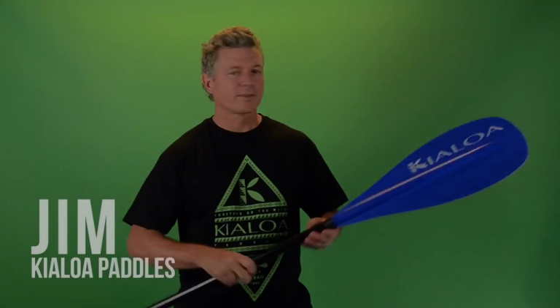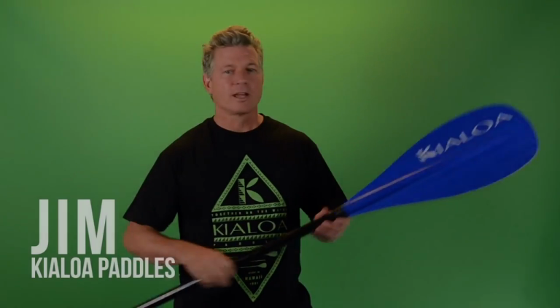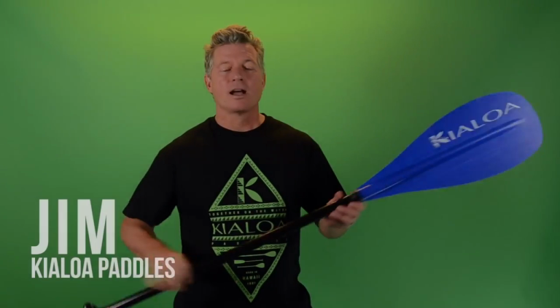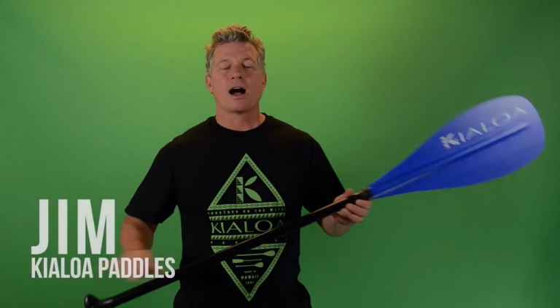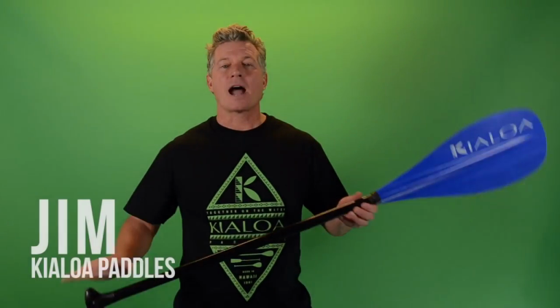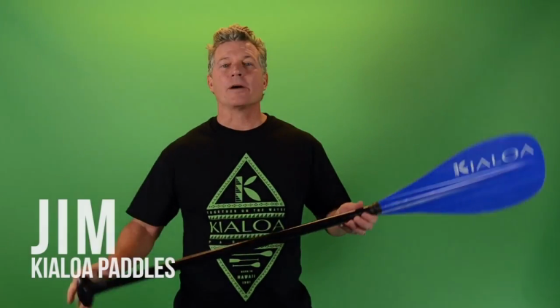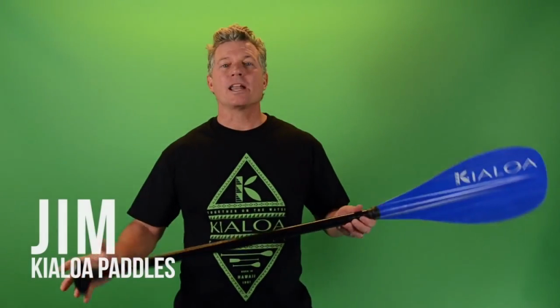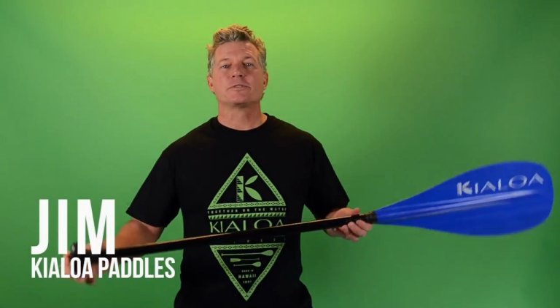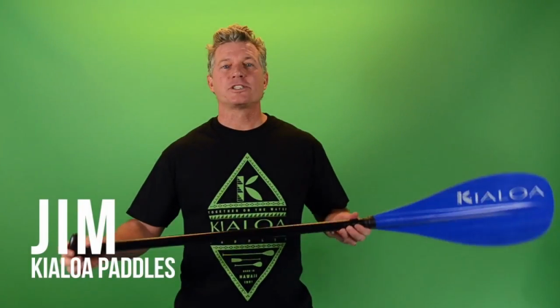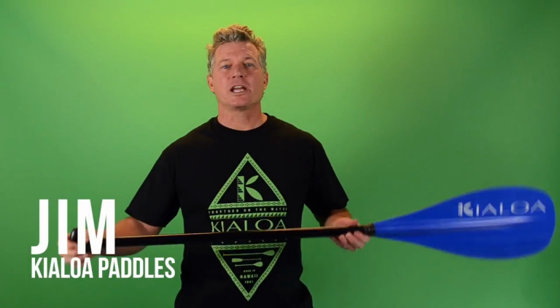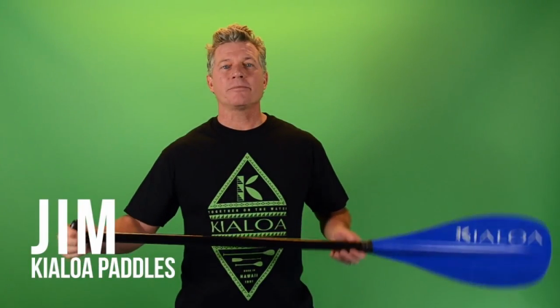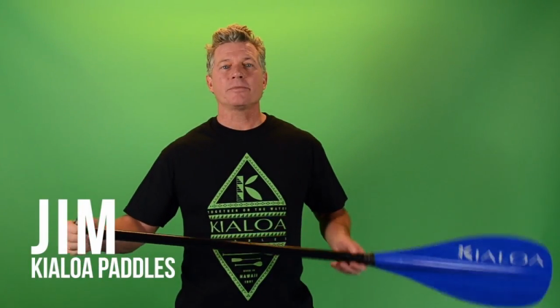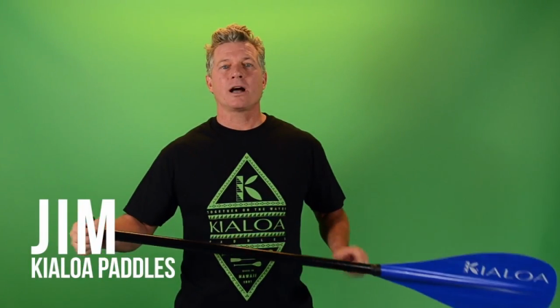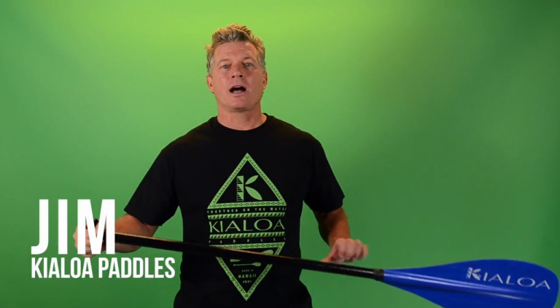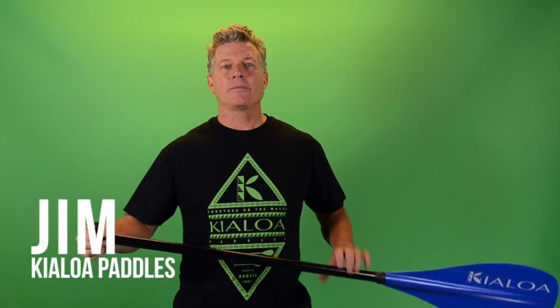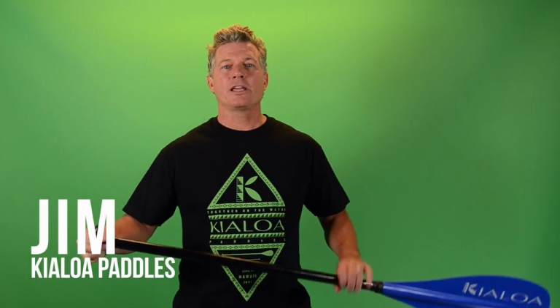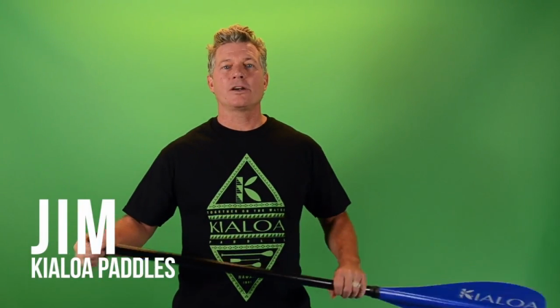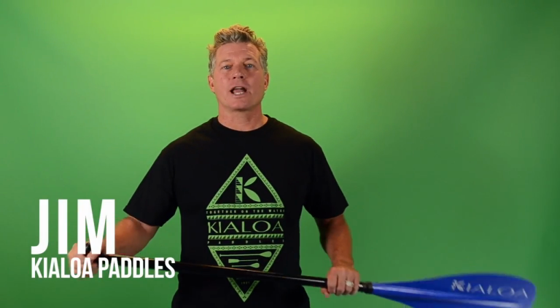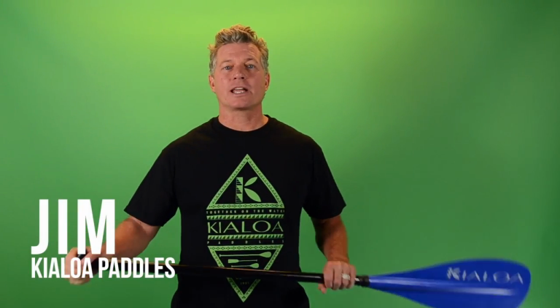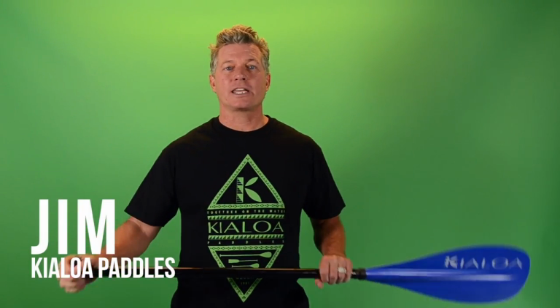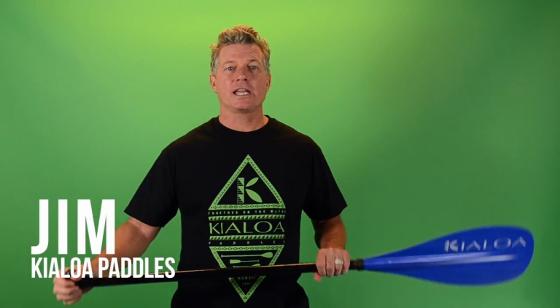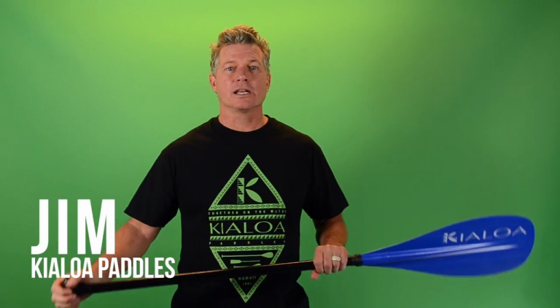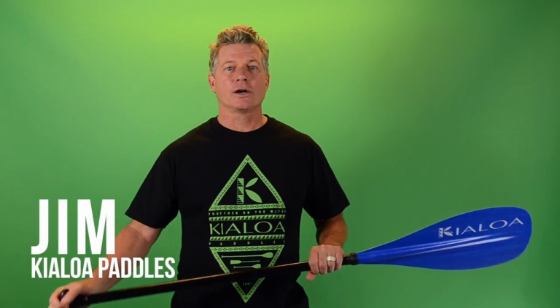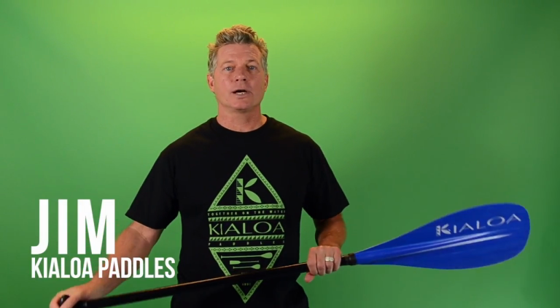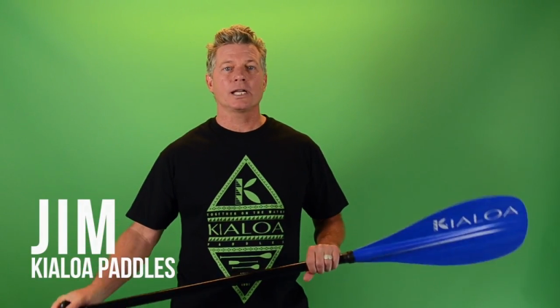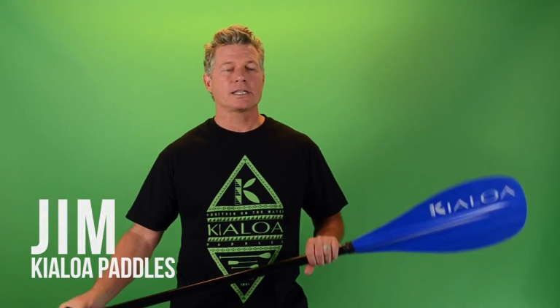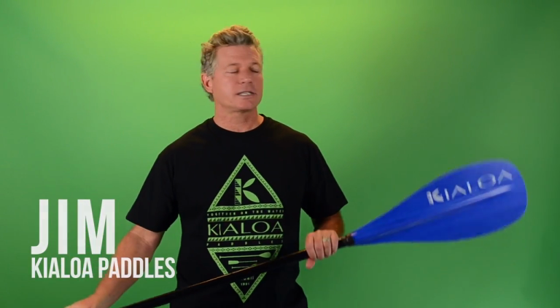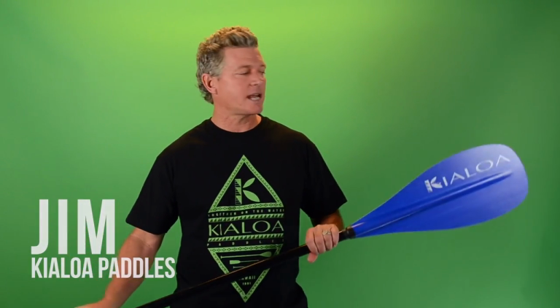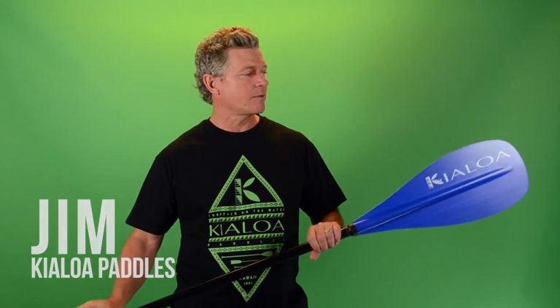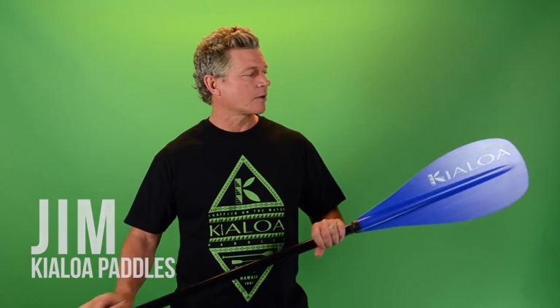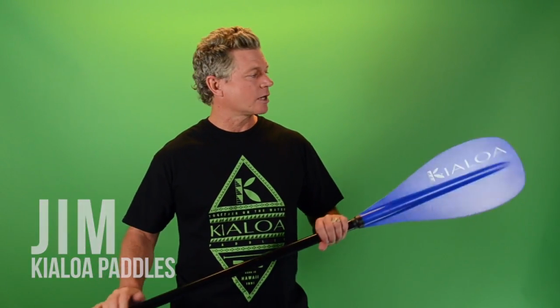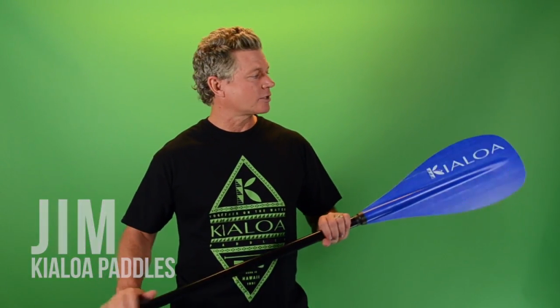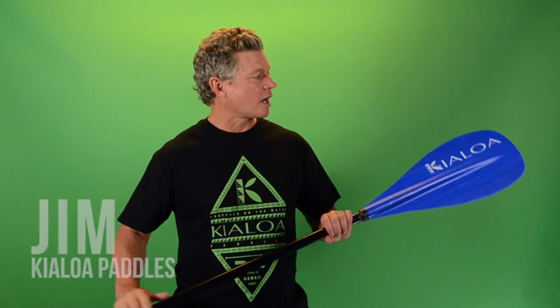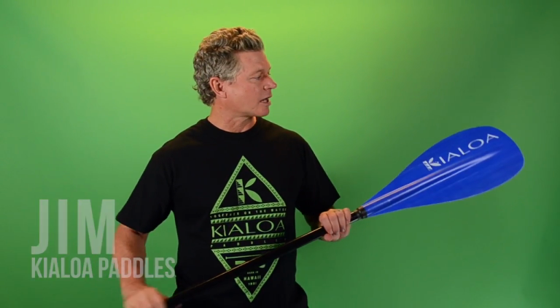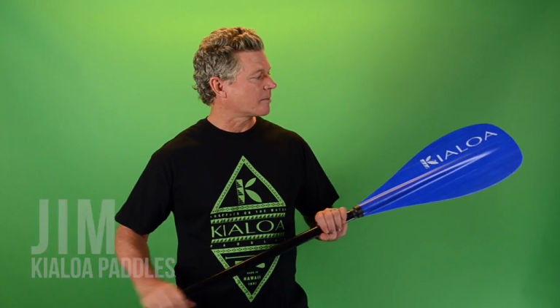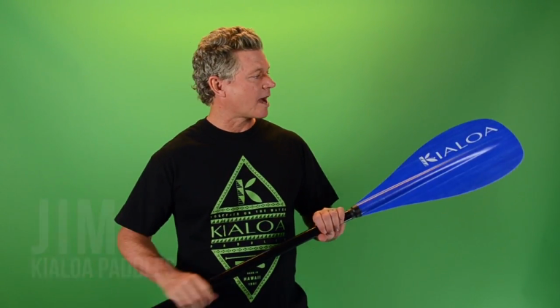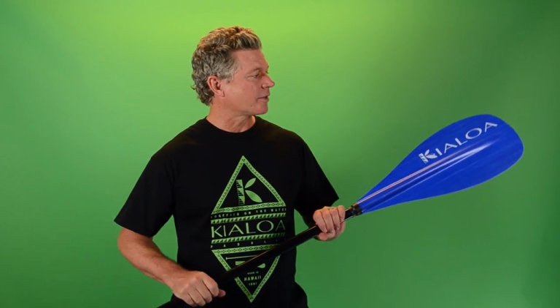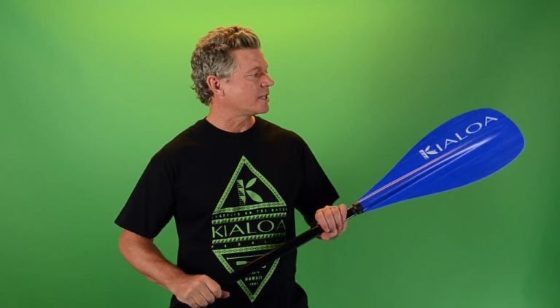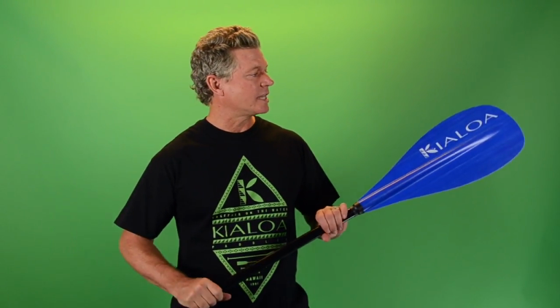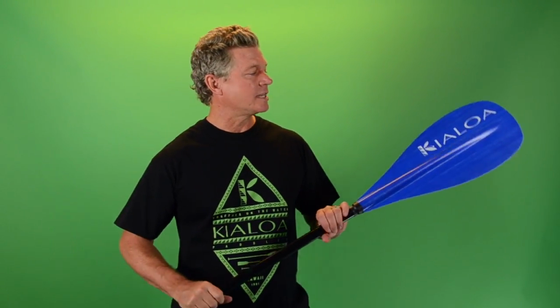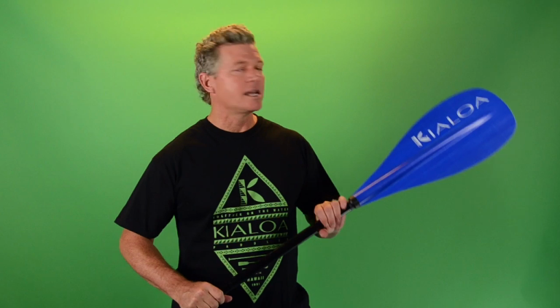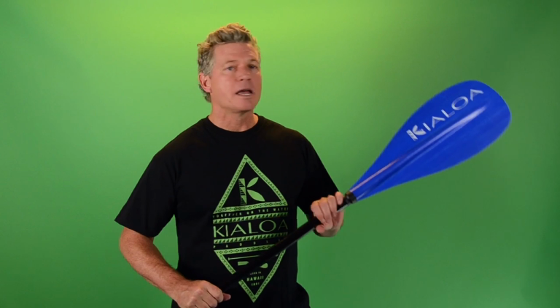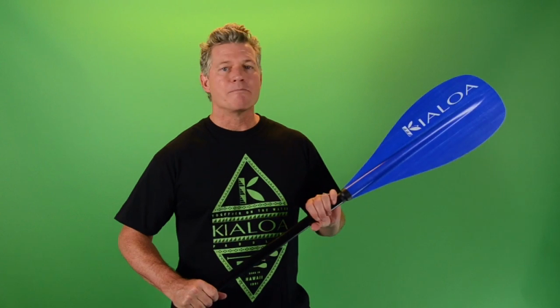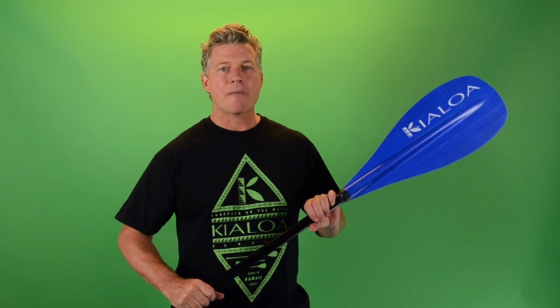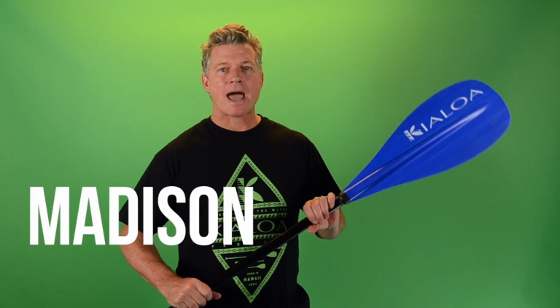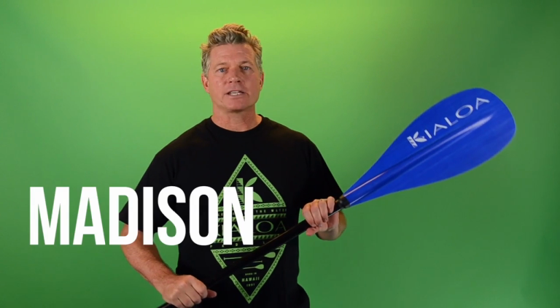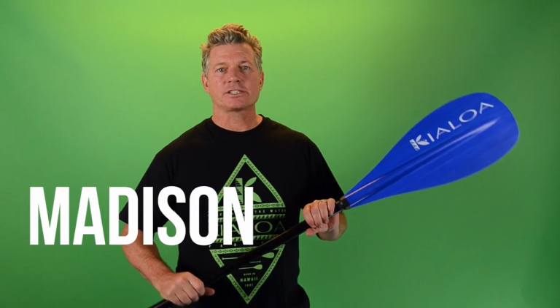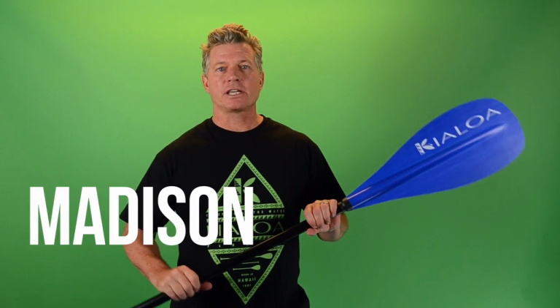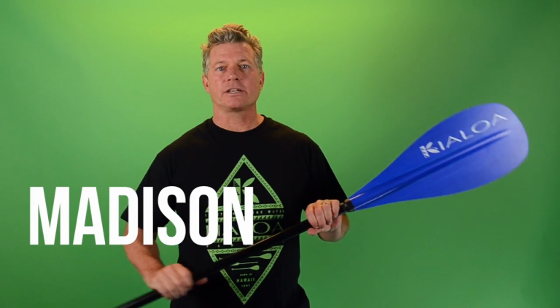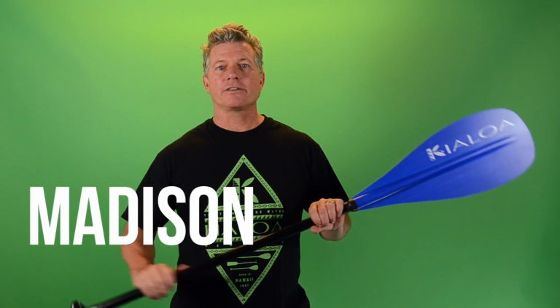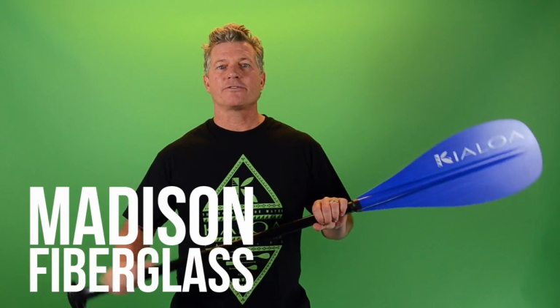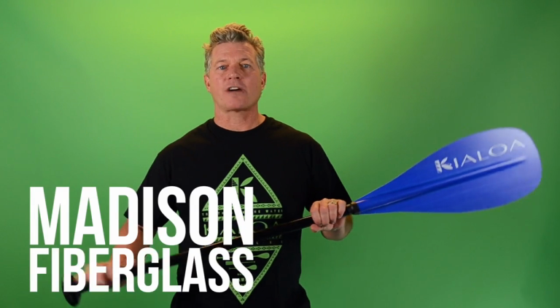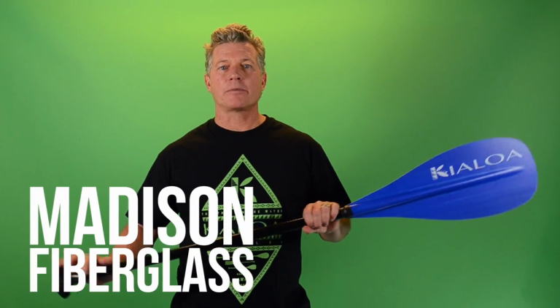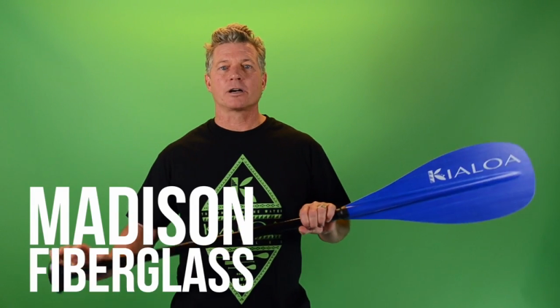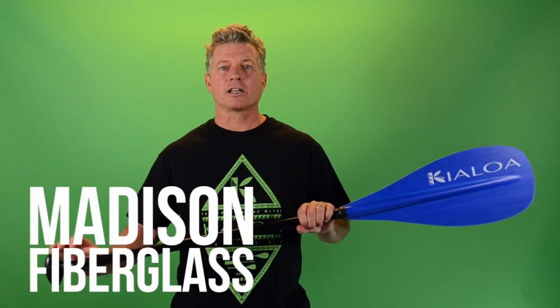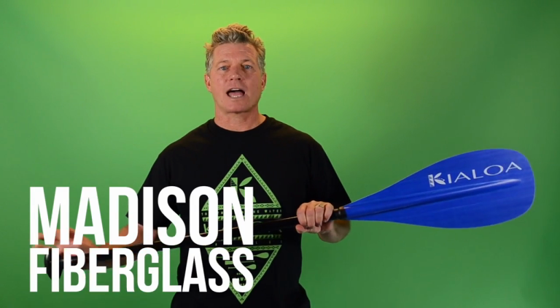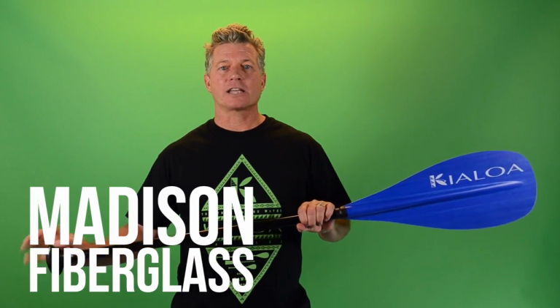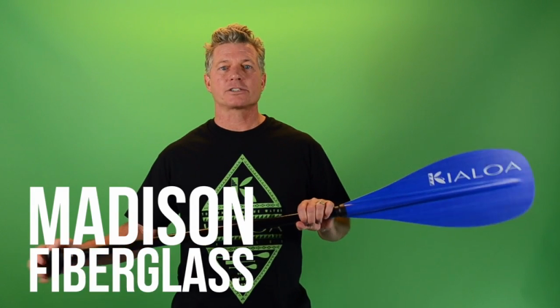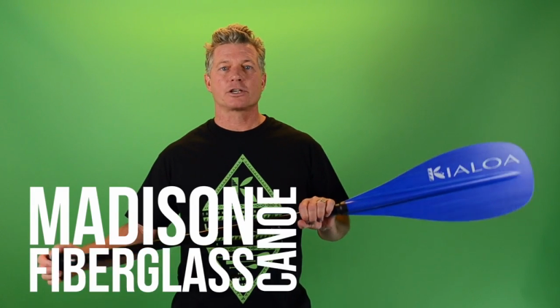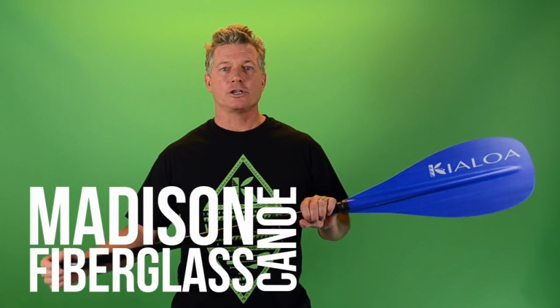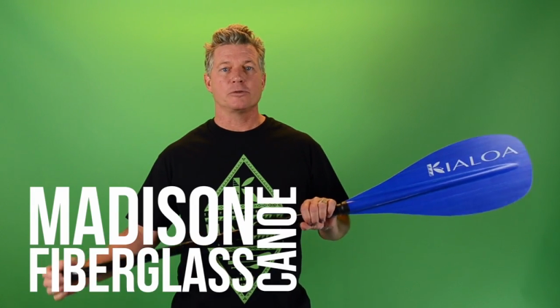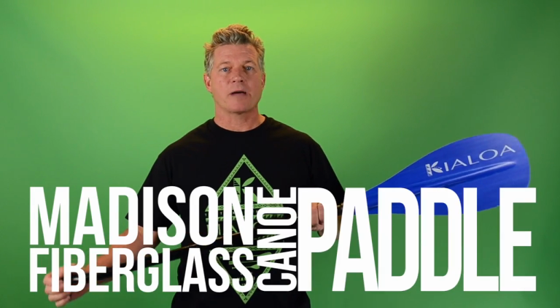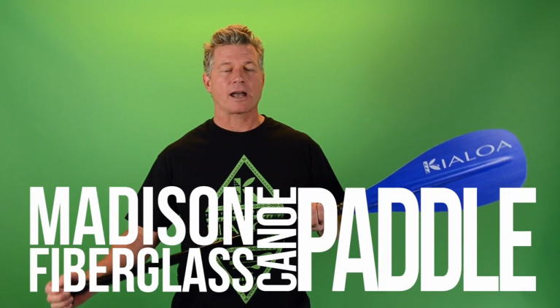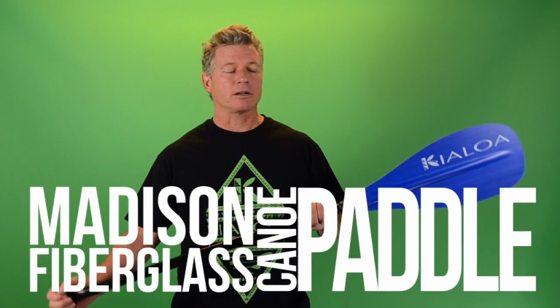Hi, my name is Jim. I'm here at Kieloa, and today we're going to talk about the Madison fiberglass canoe paddle.